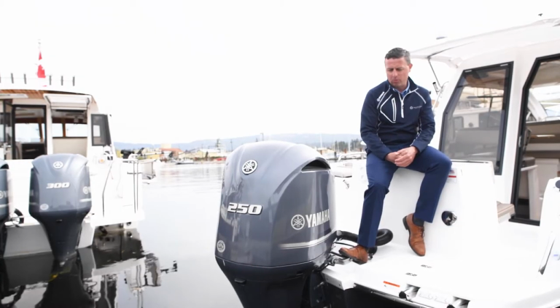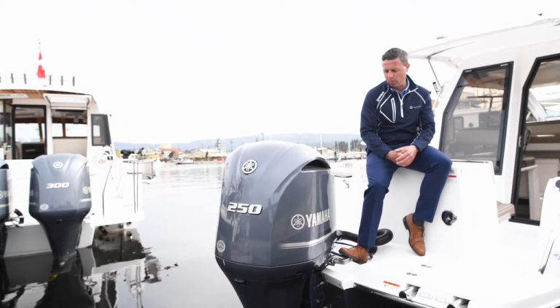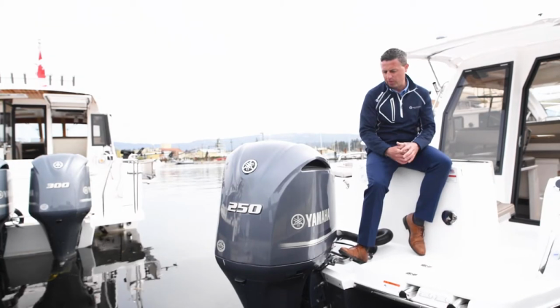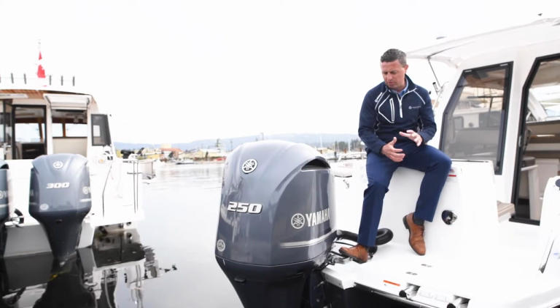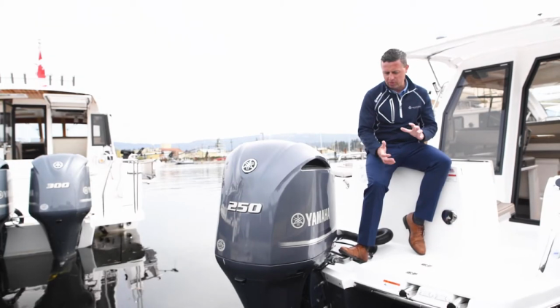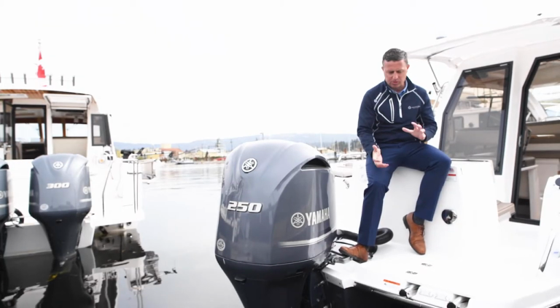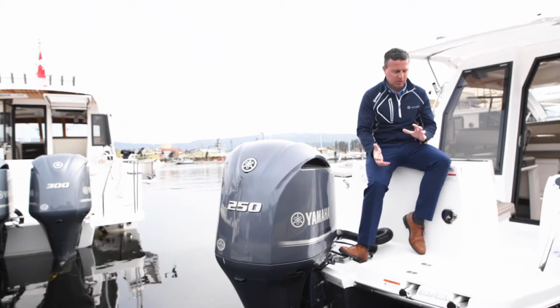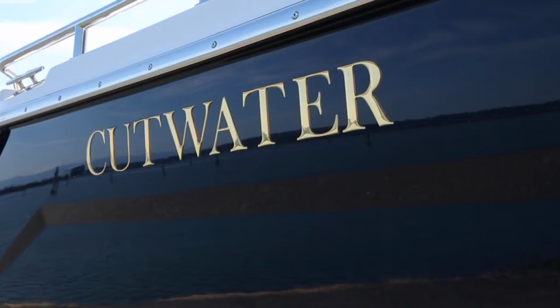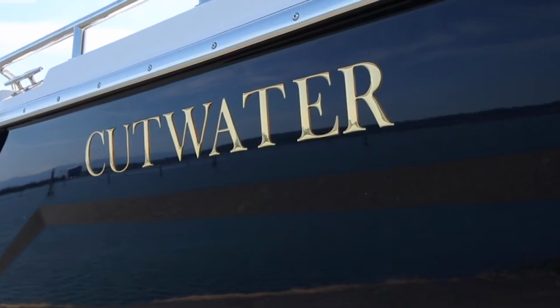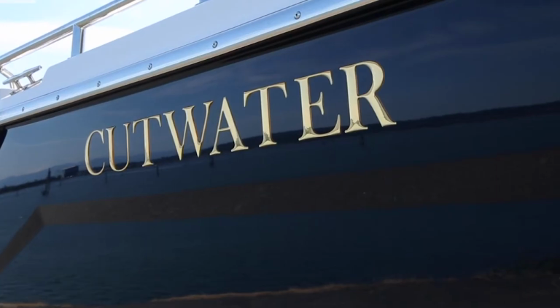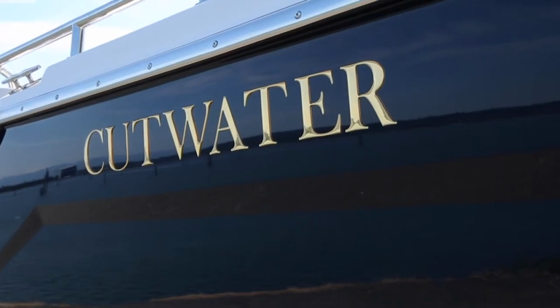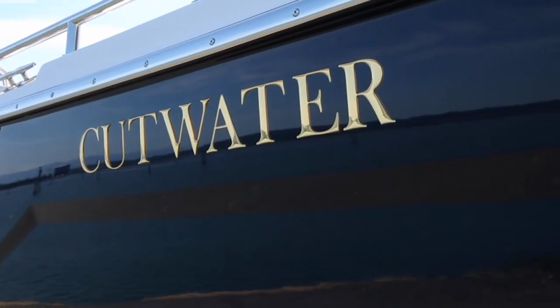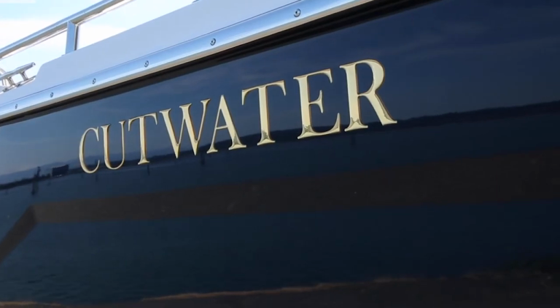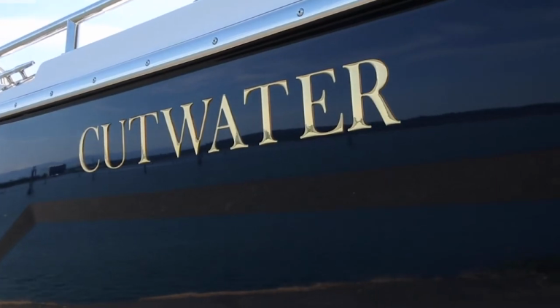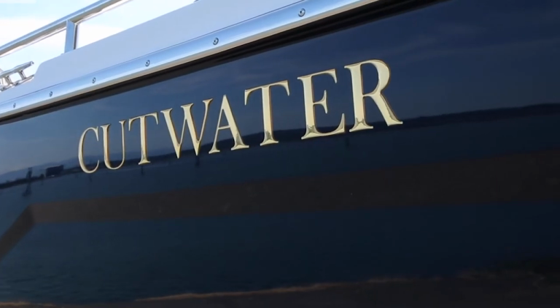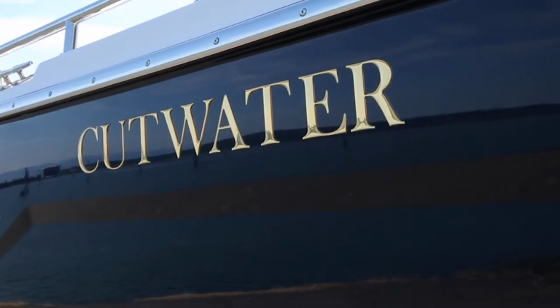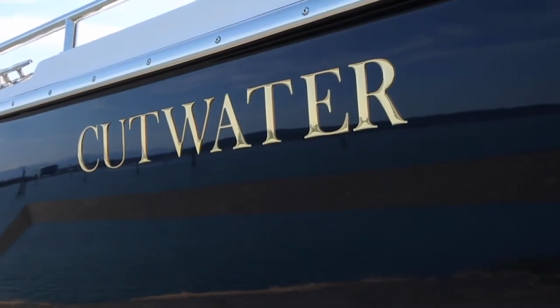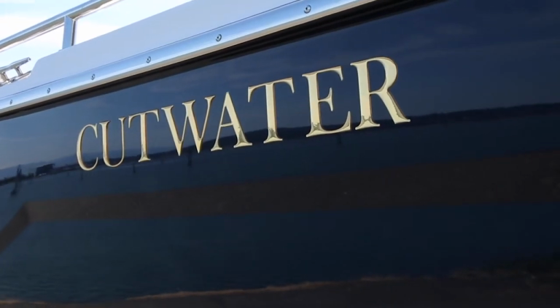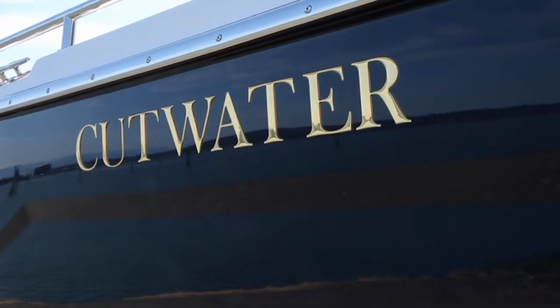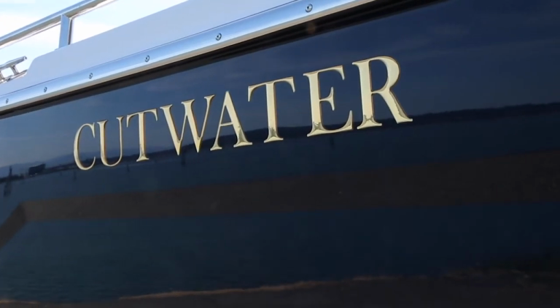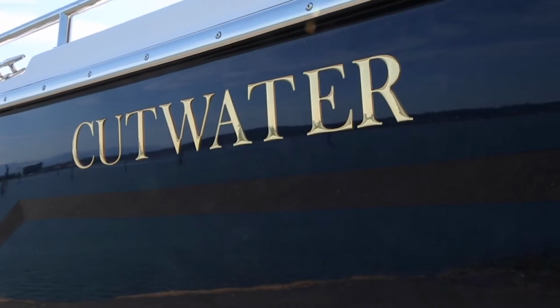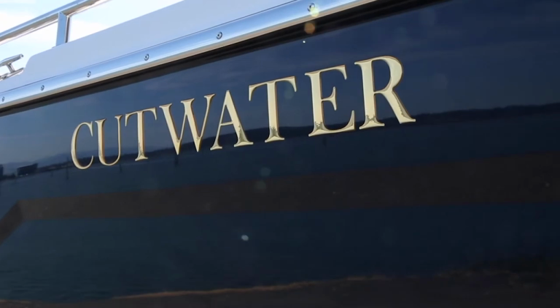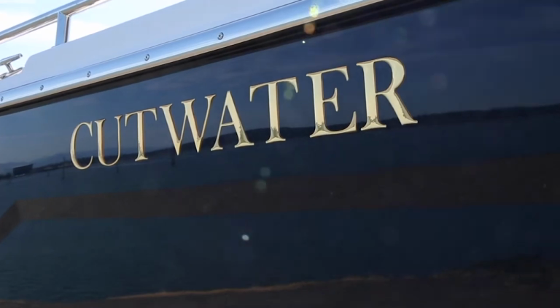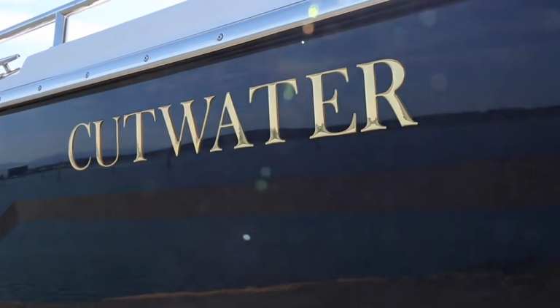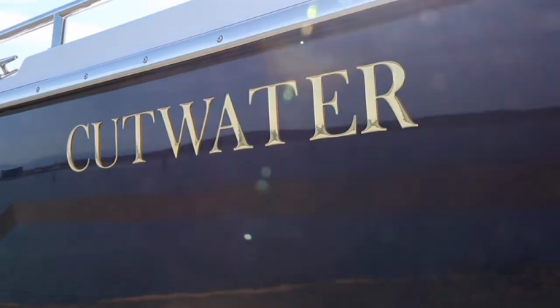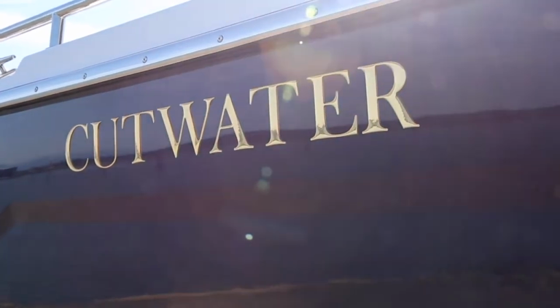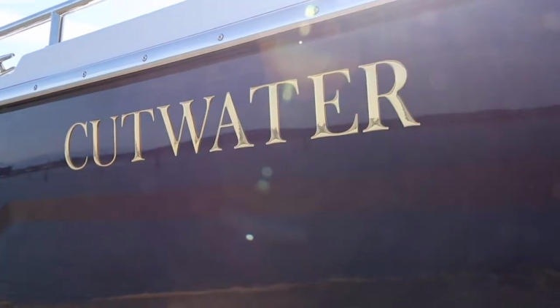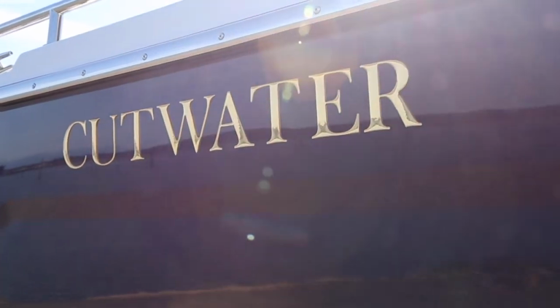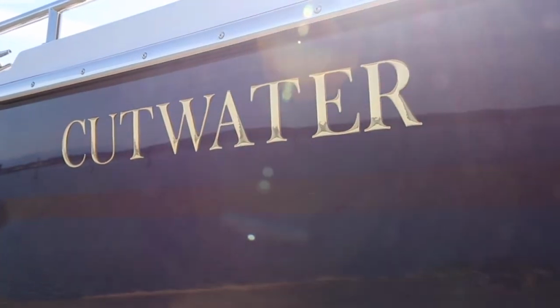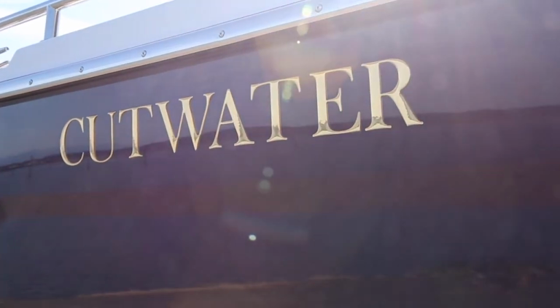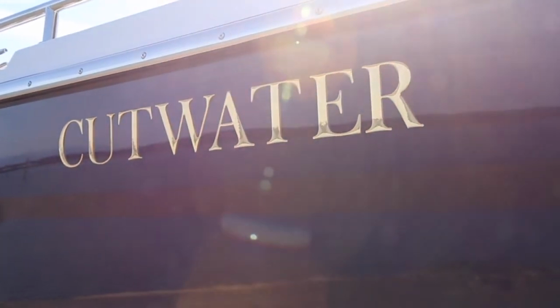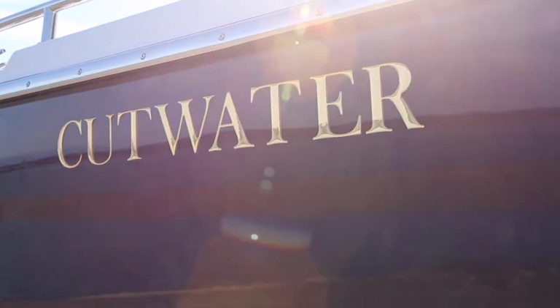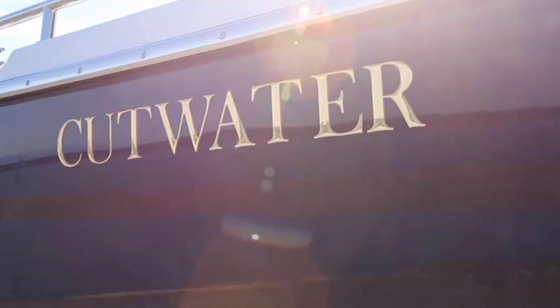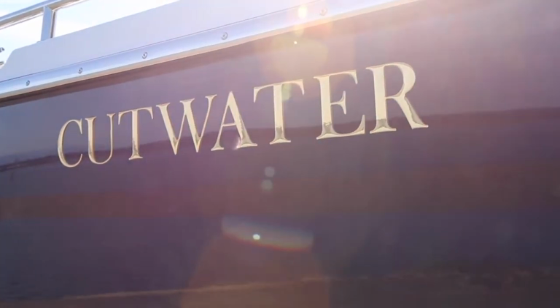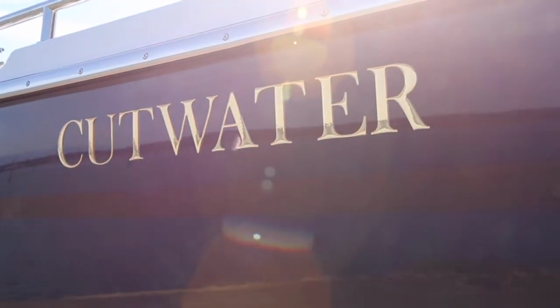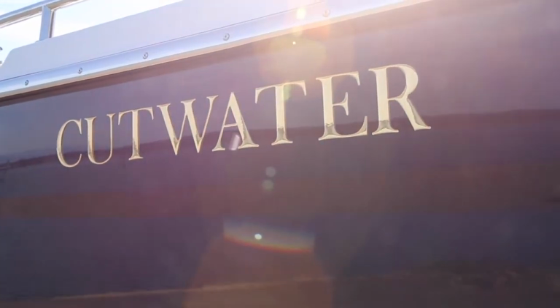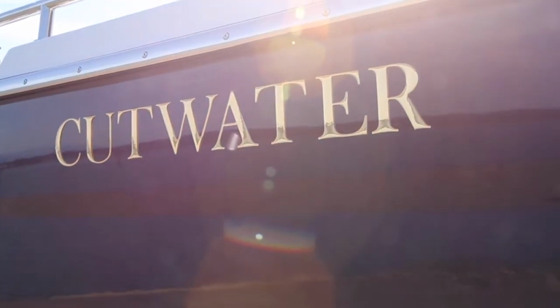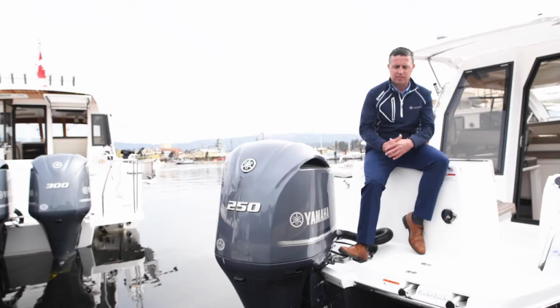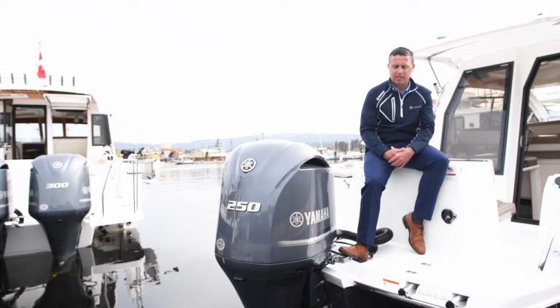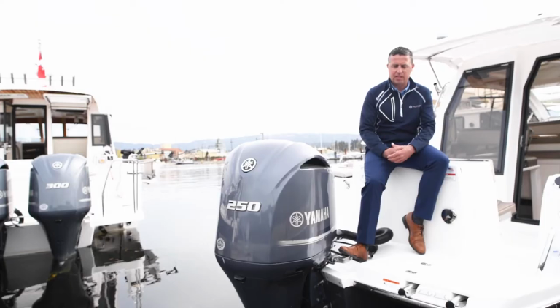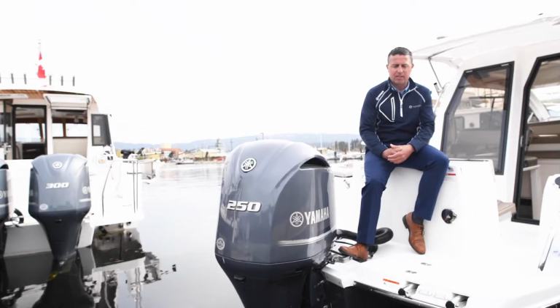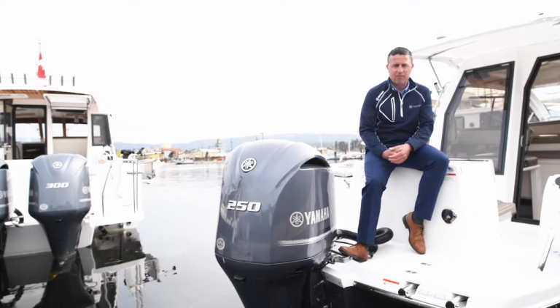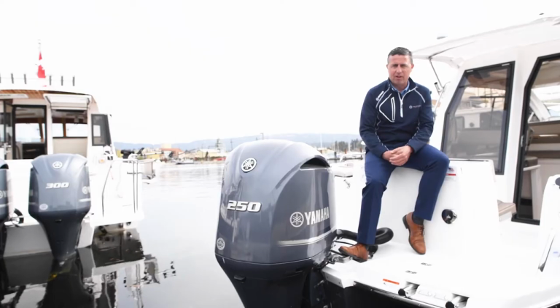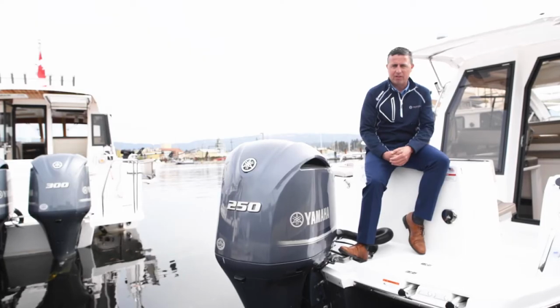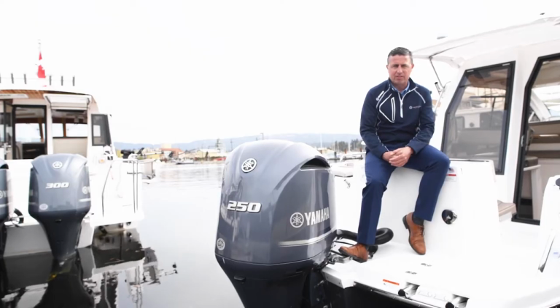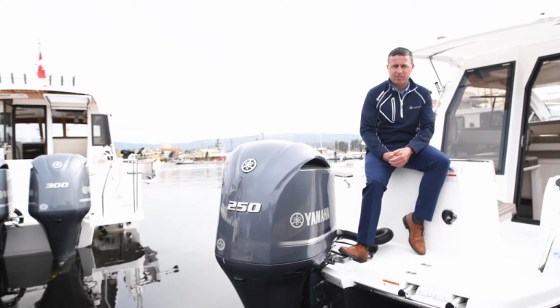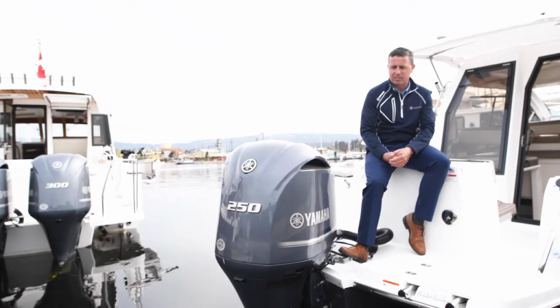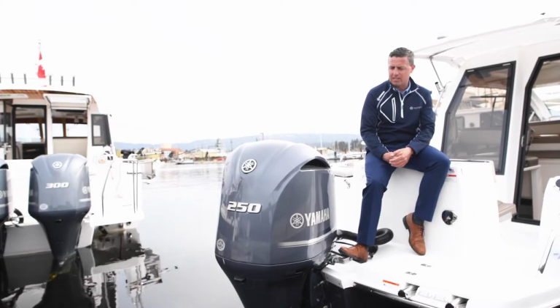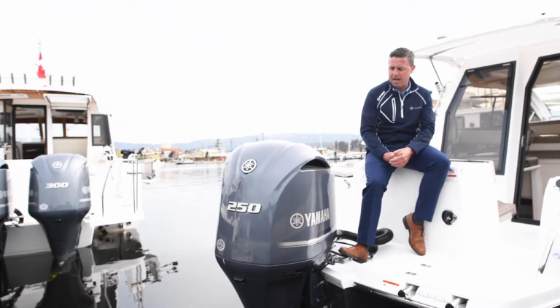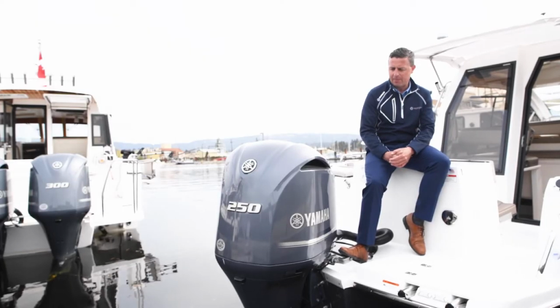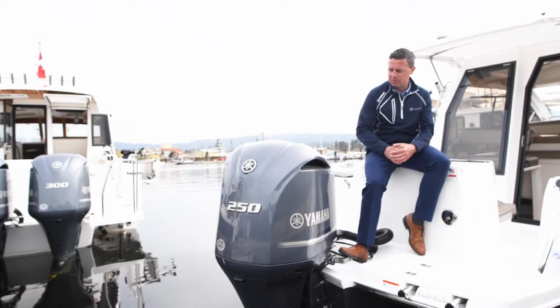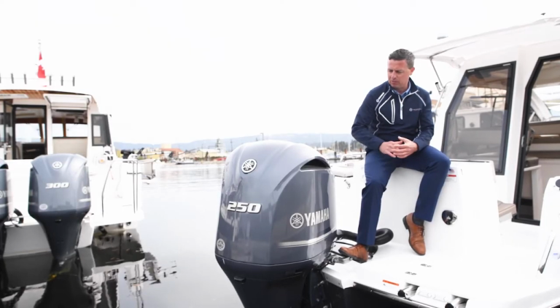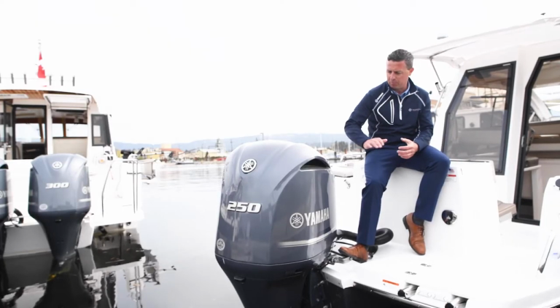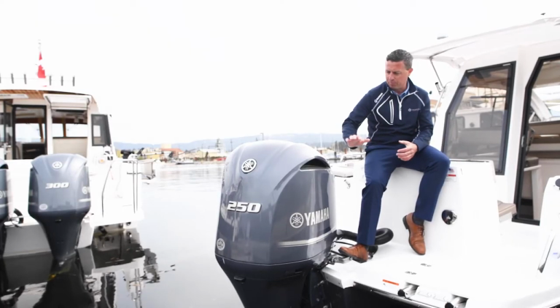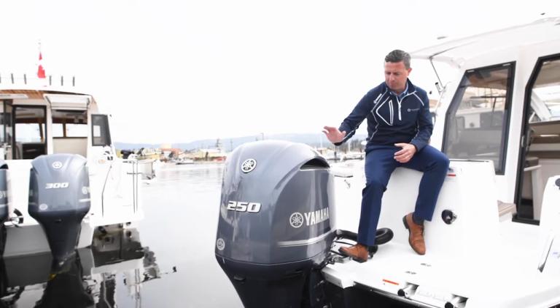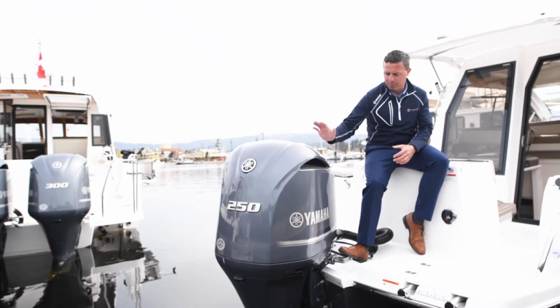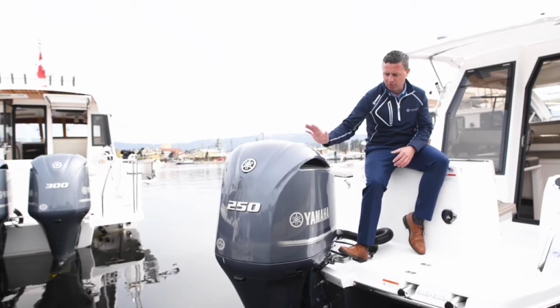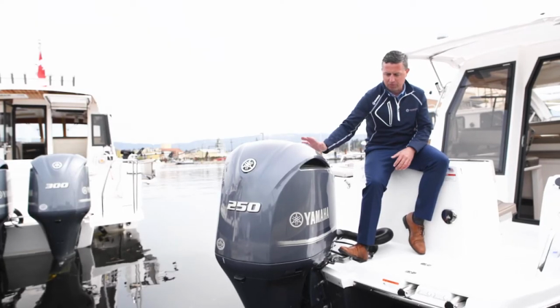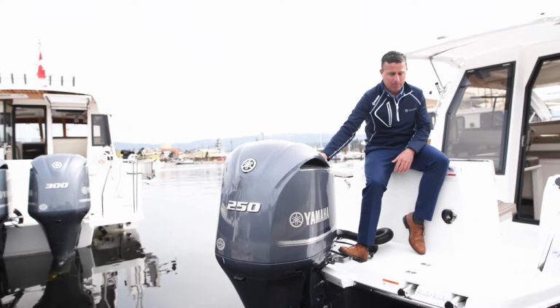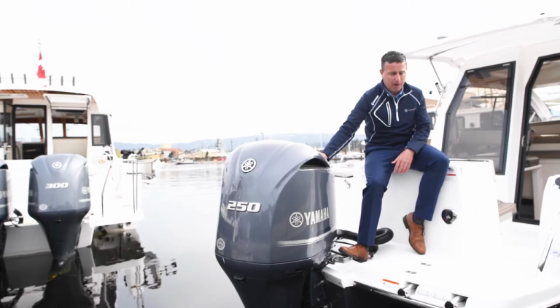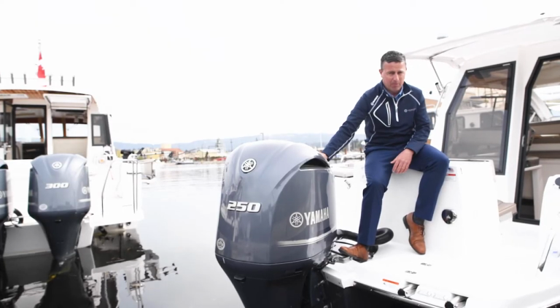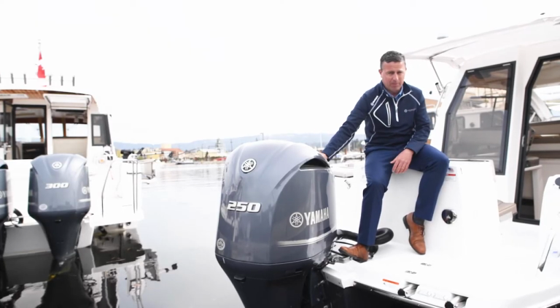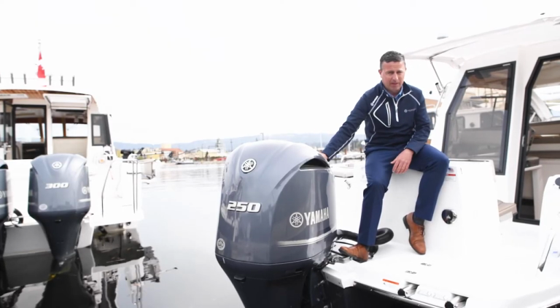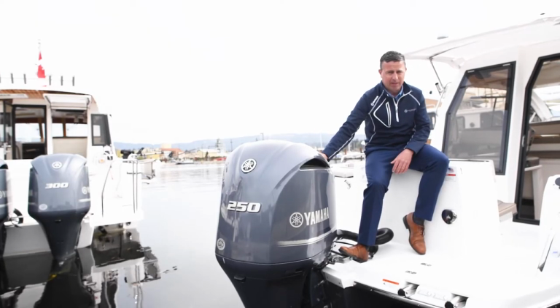So whether you're using this boat as a commuter, a fishing boat, or just your day-to-day runner, it's just an absolute beautiful power plant.